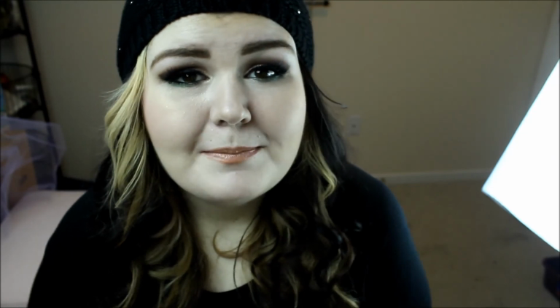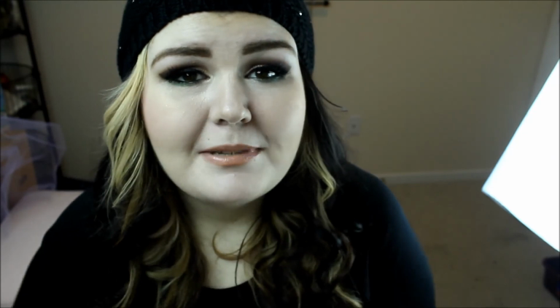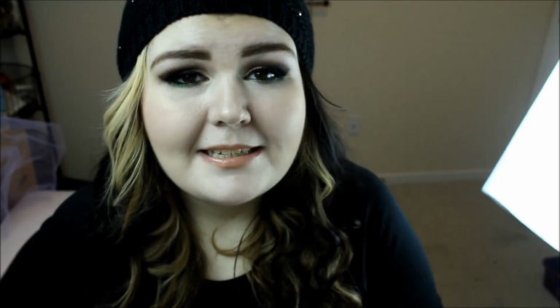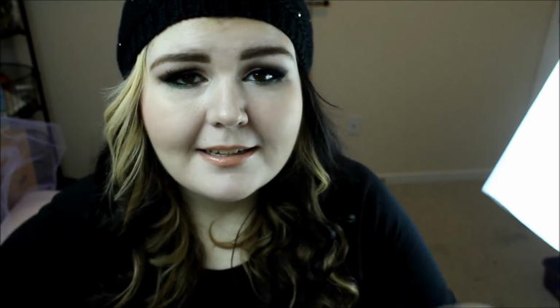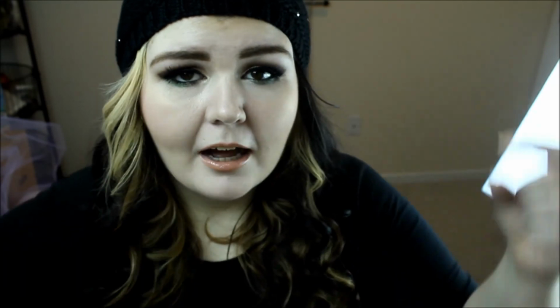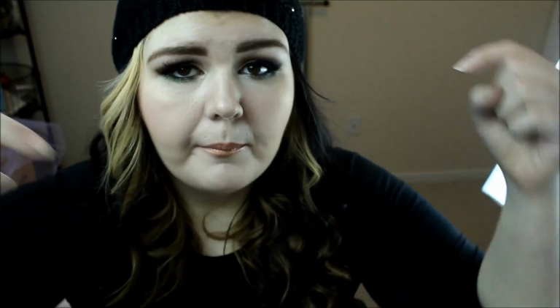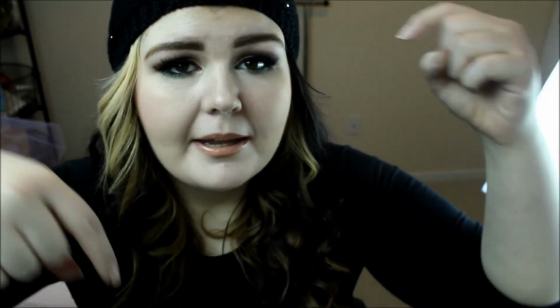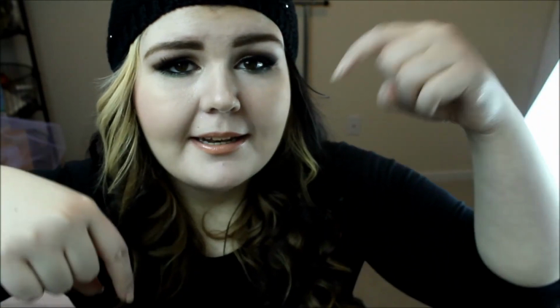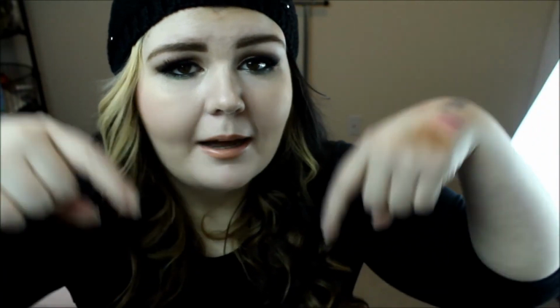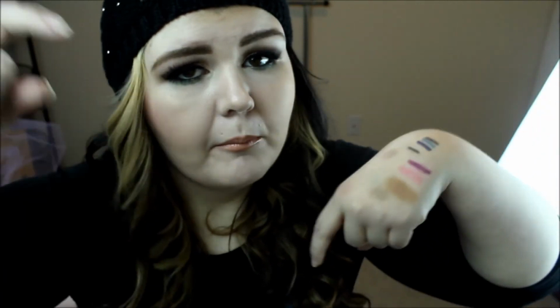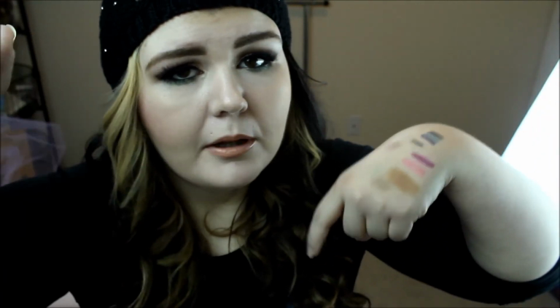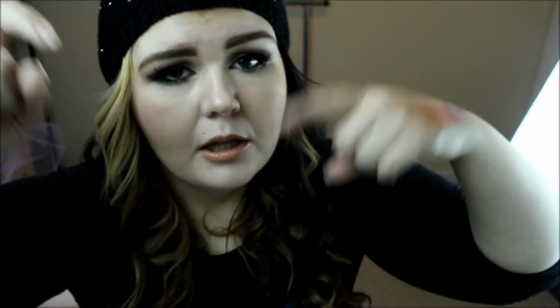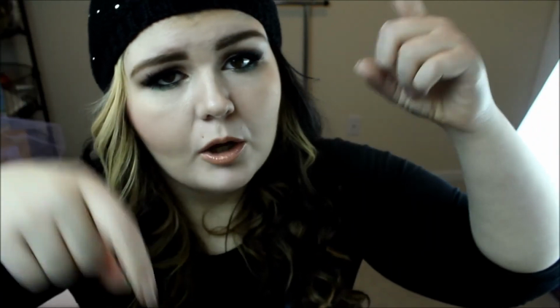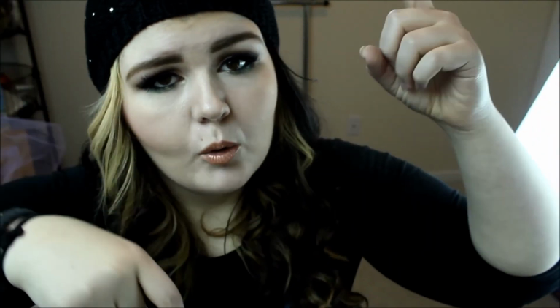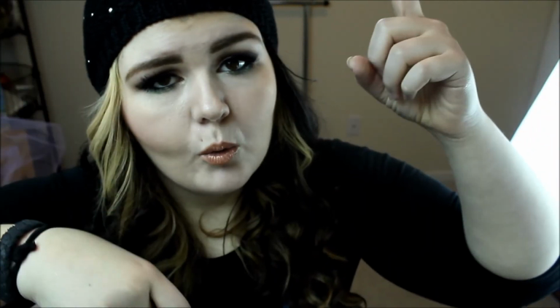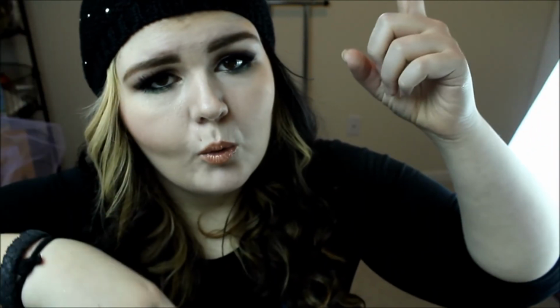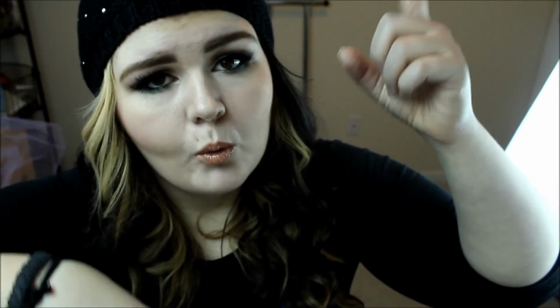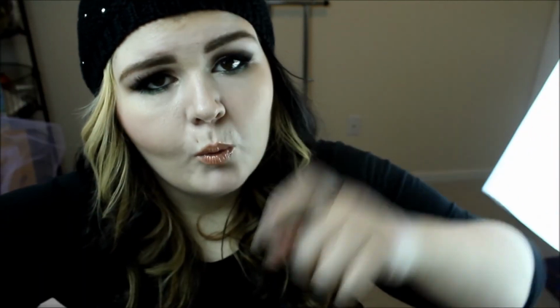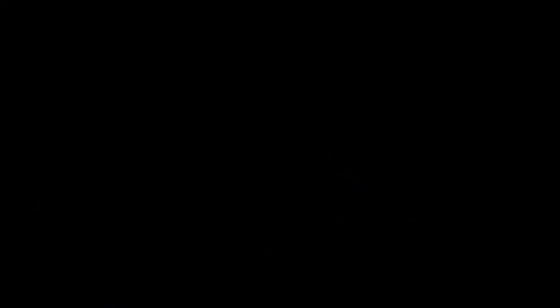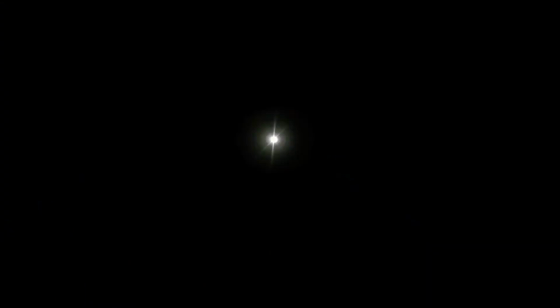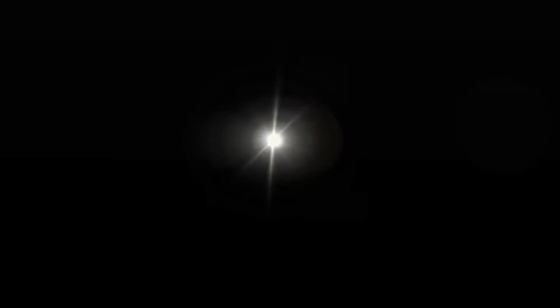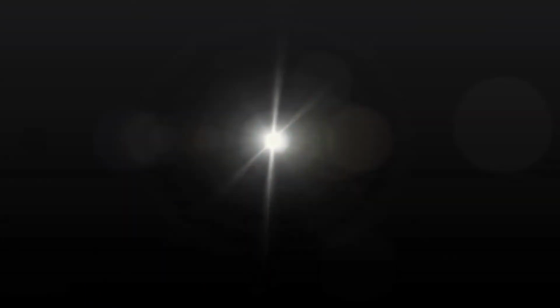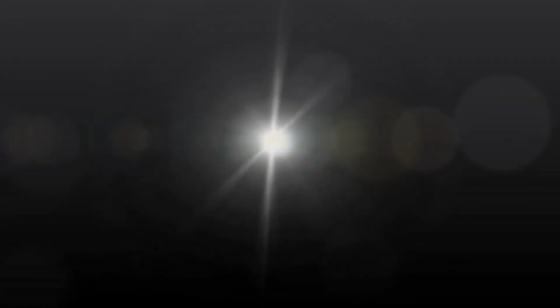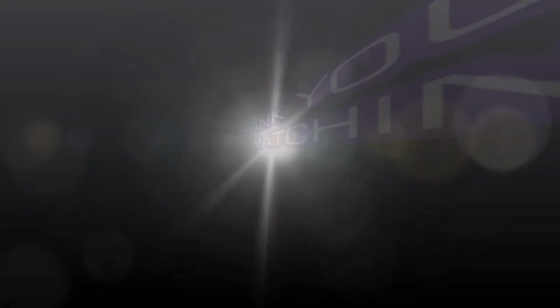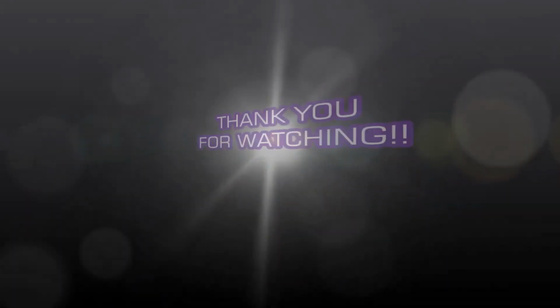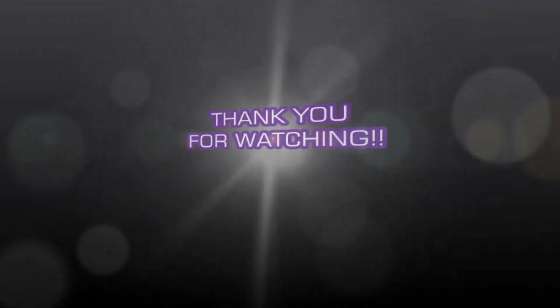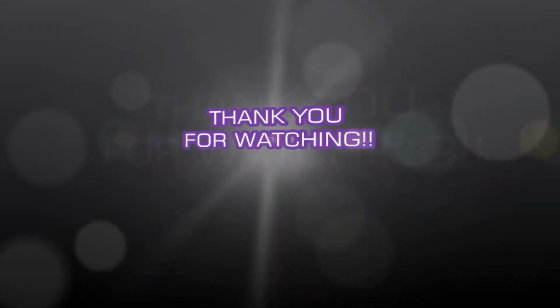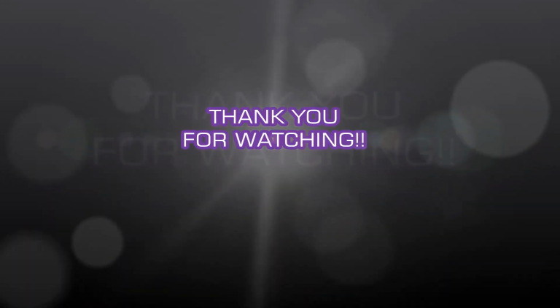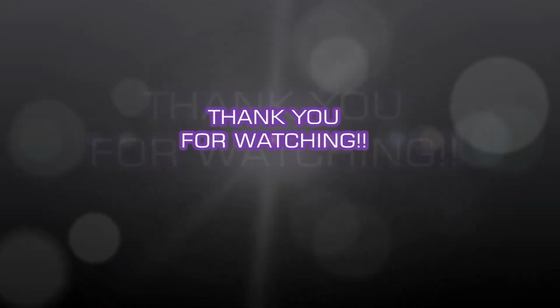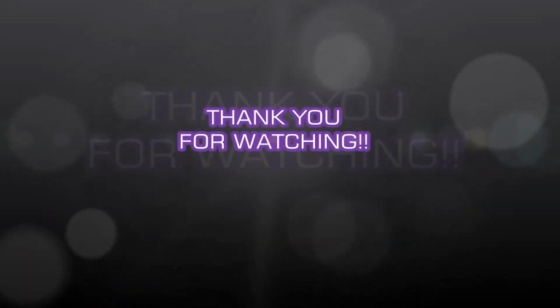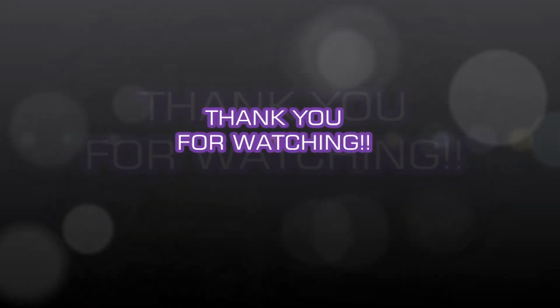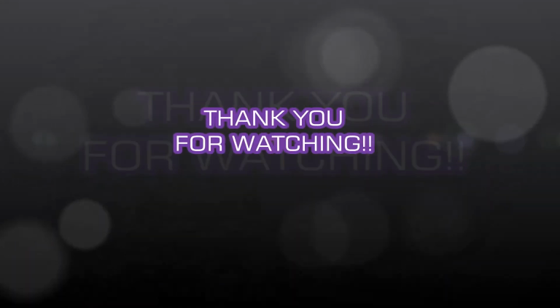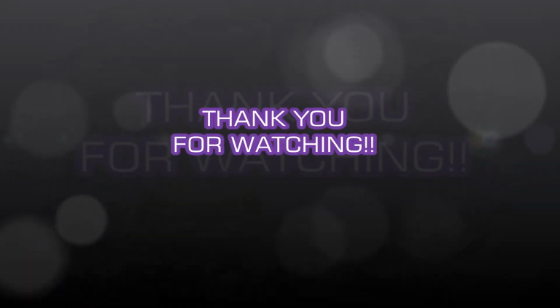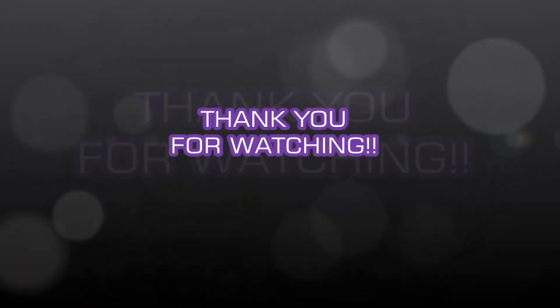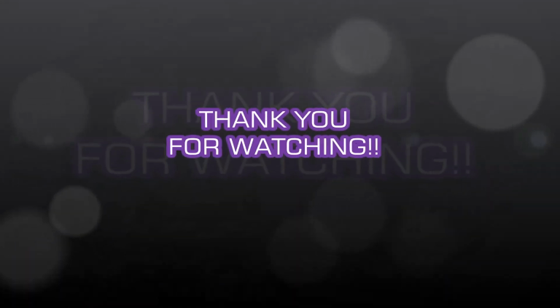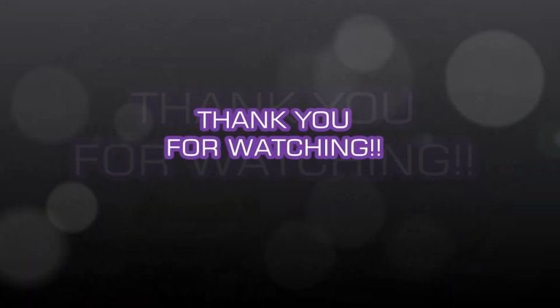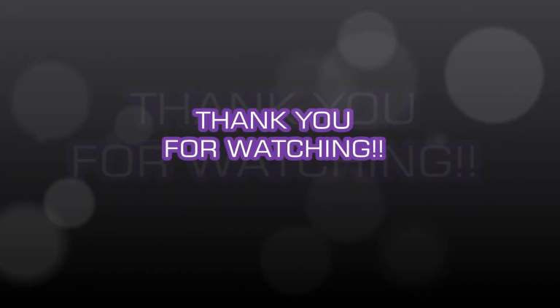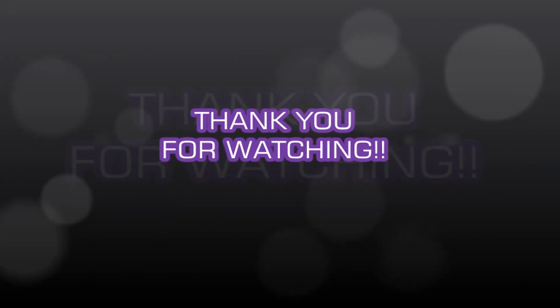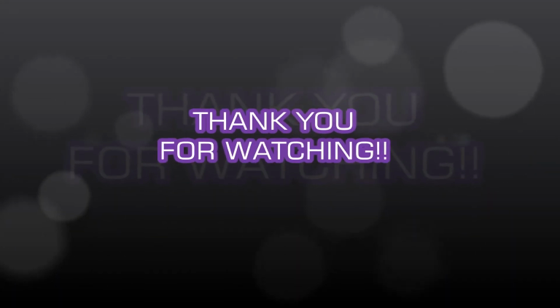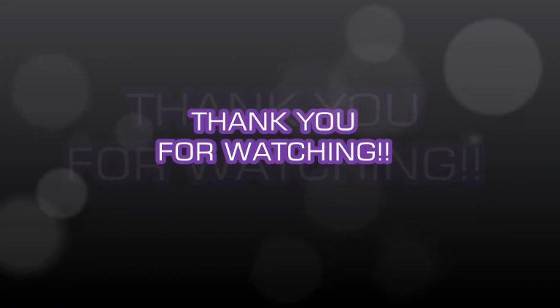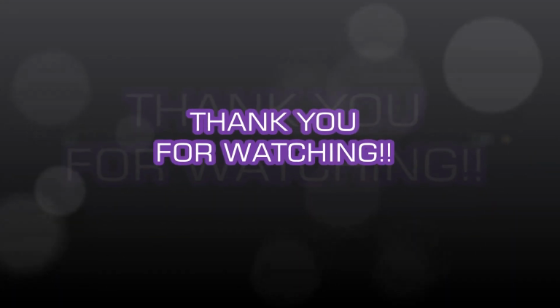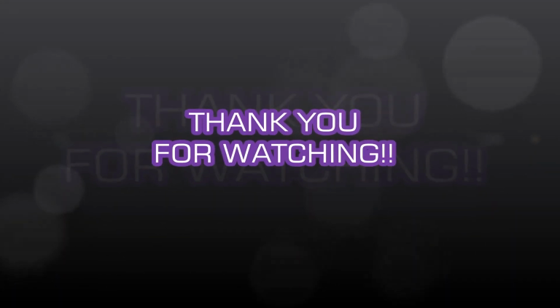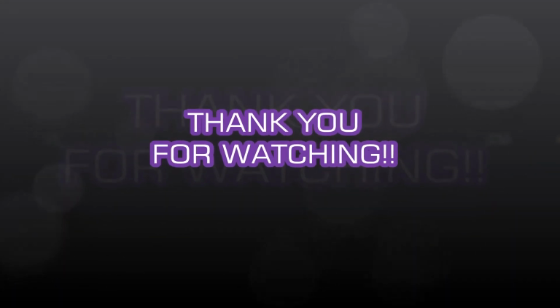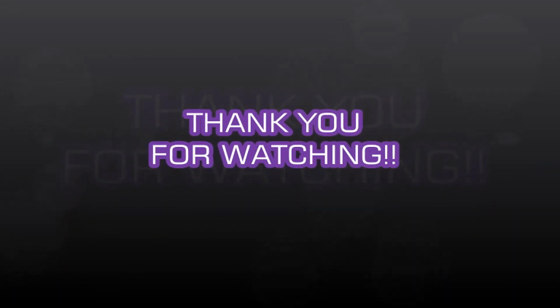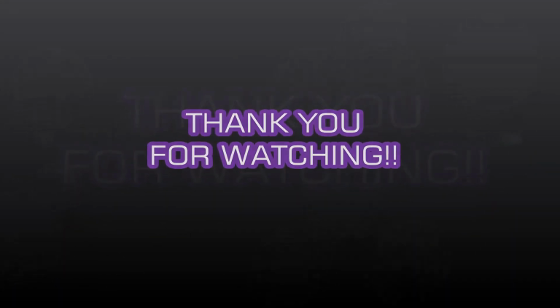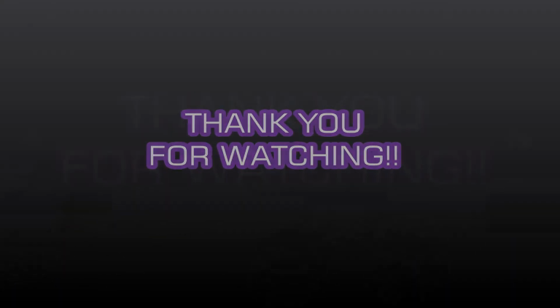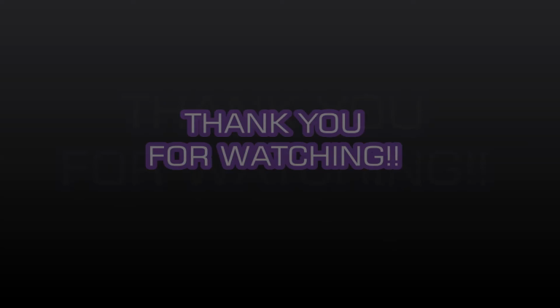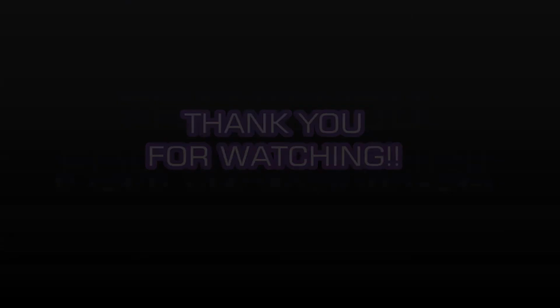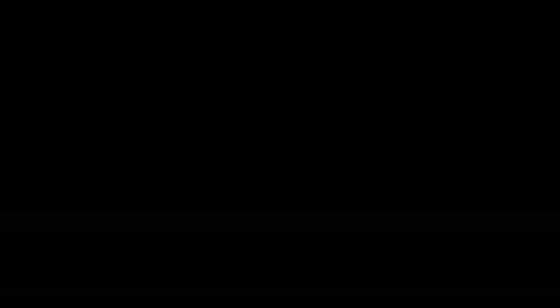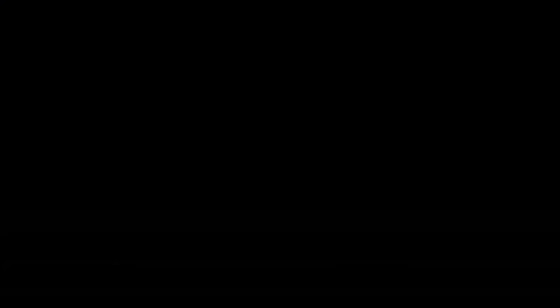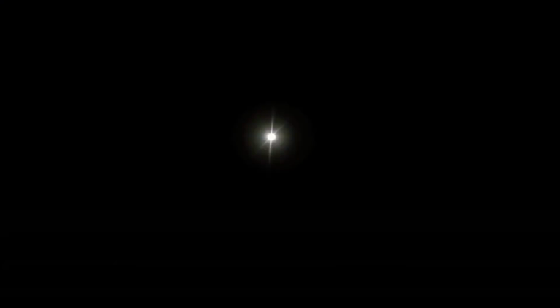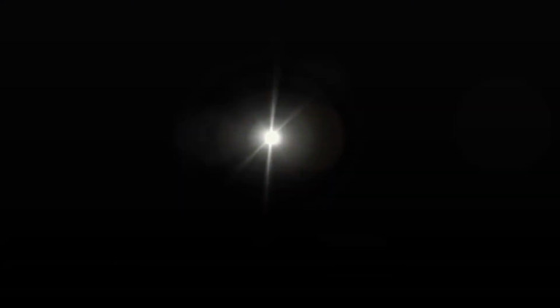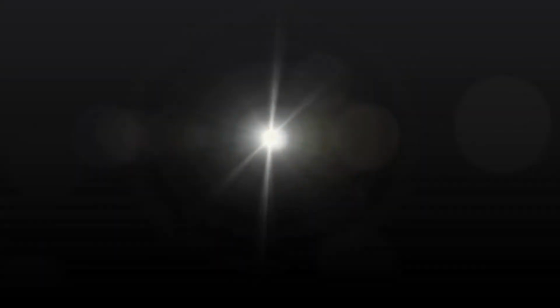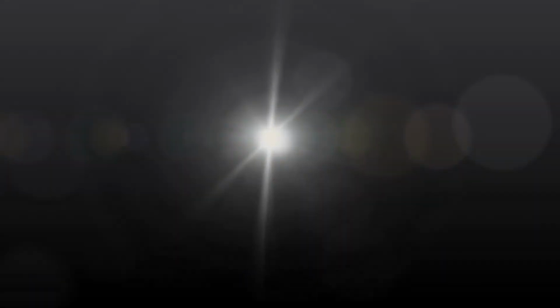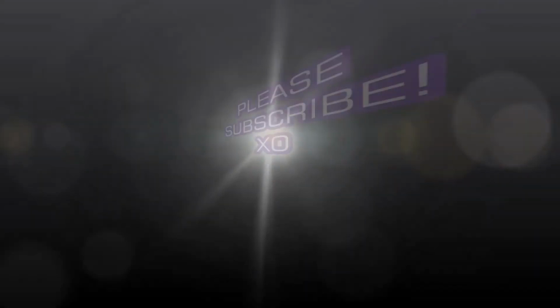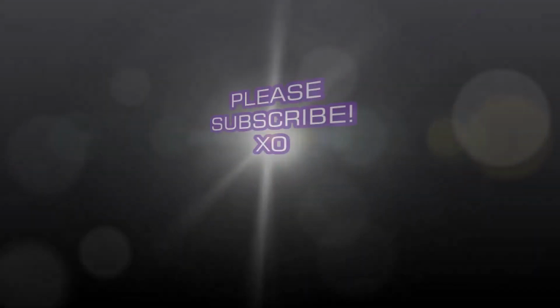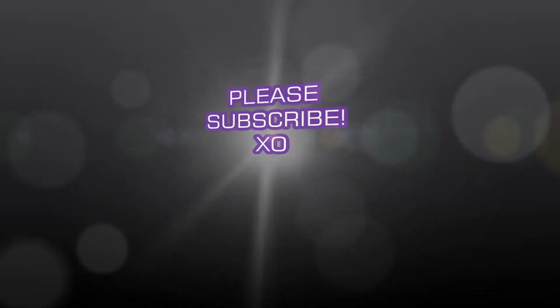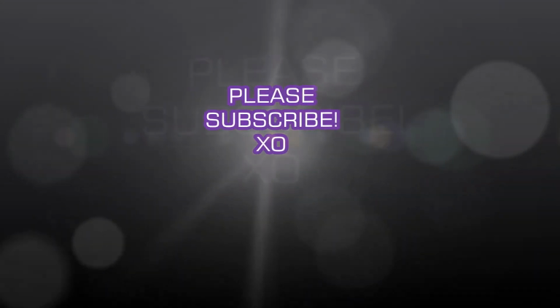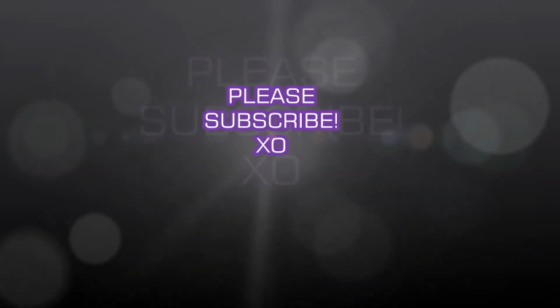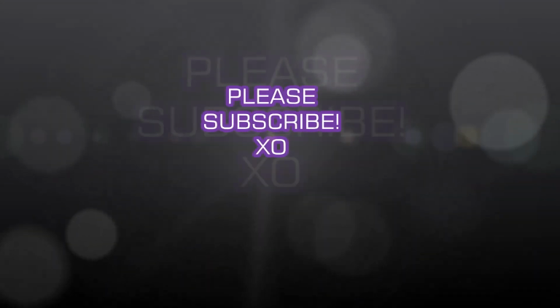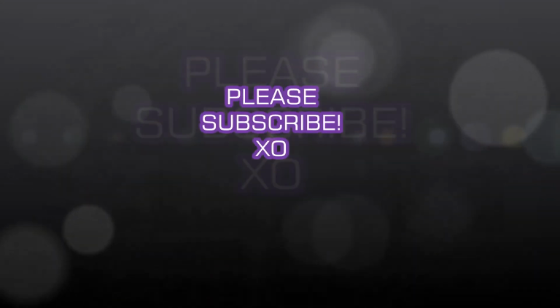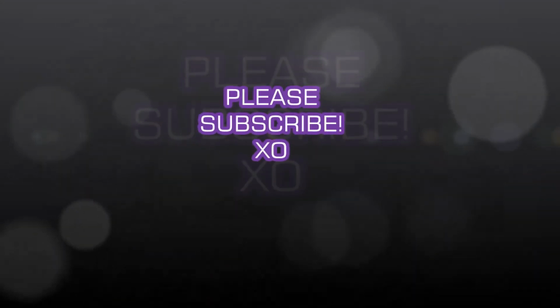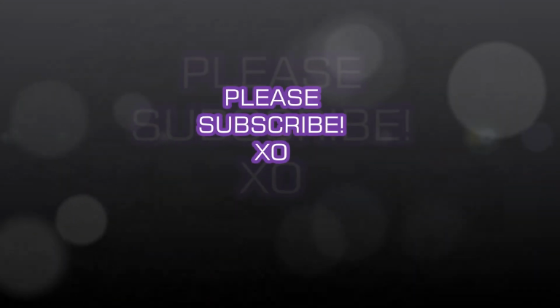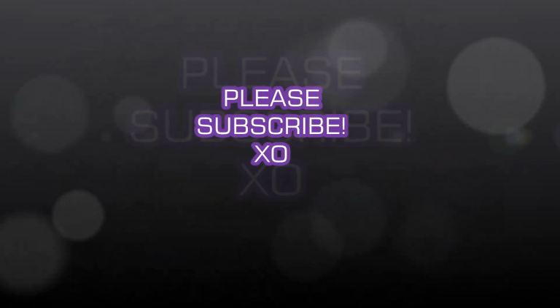Thanks so much for watching, guys. Please comment down below. Bye!